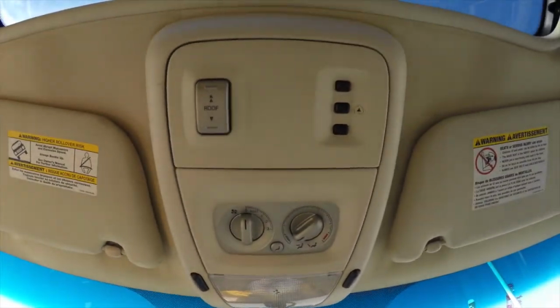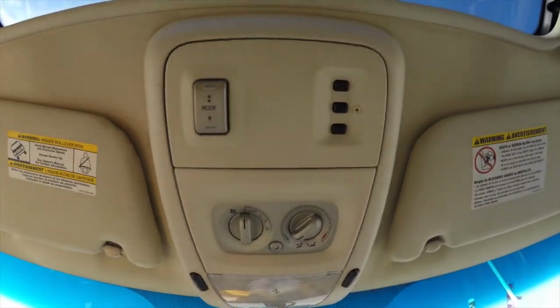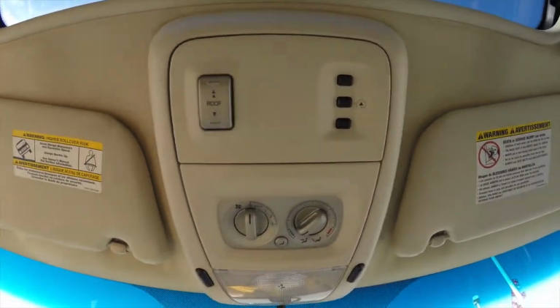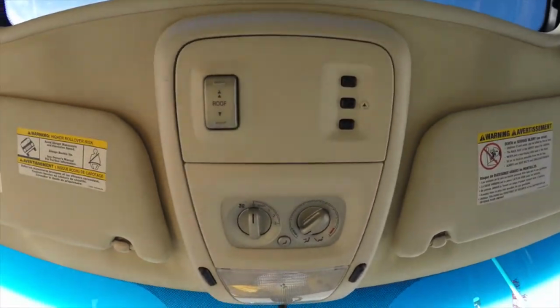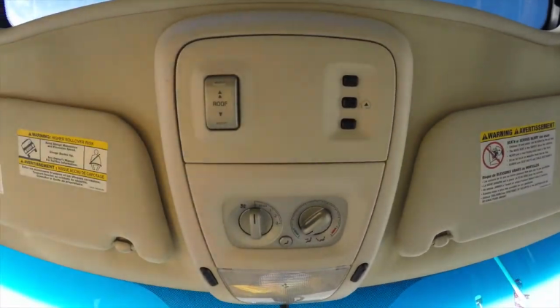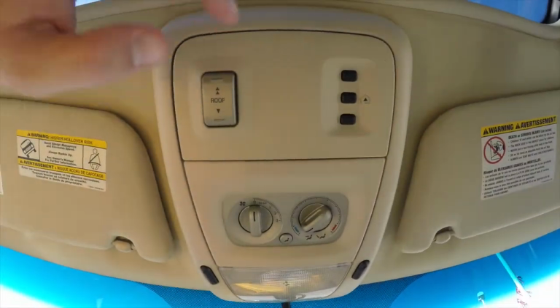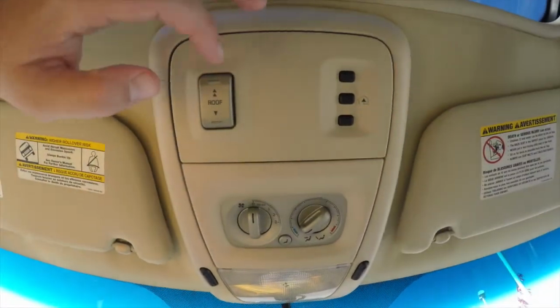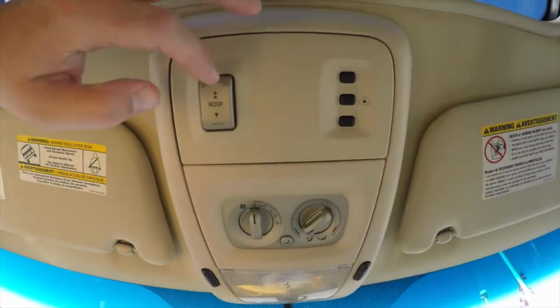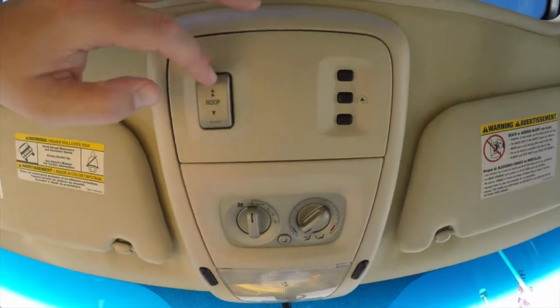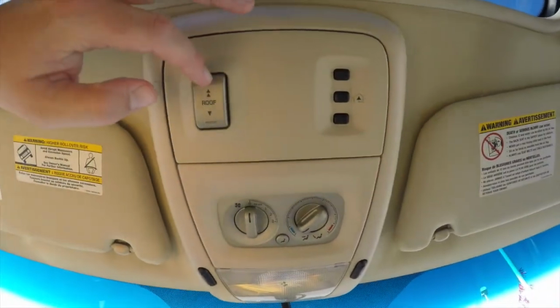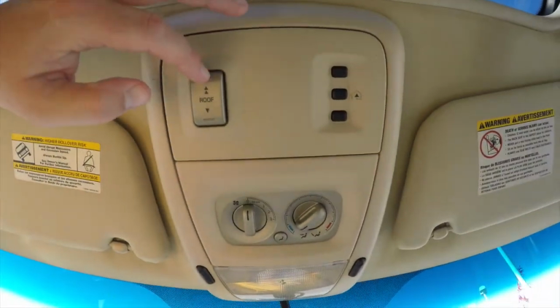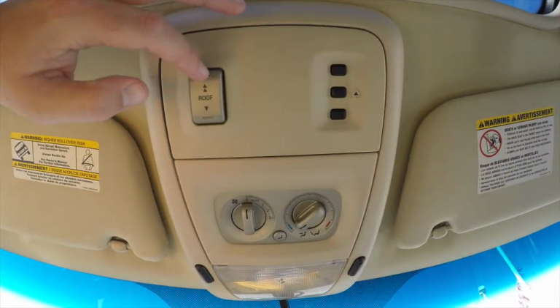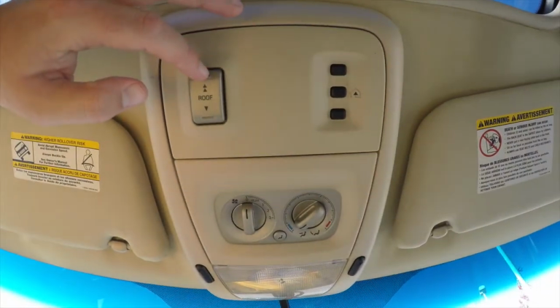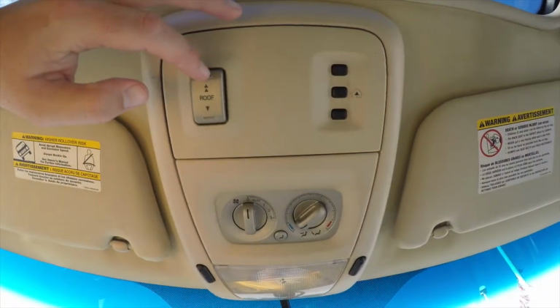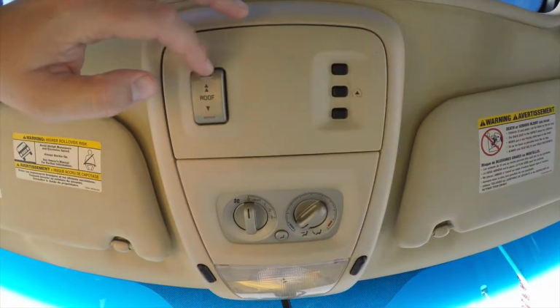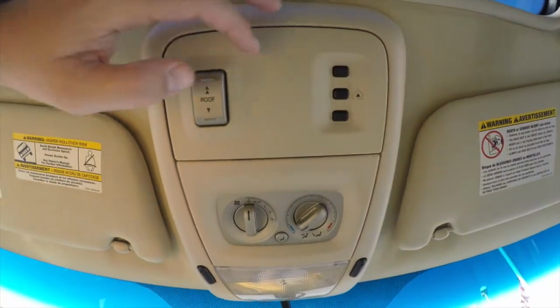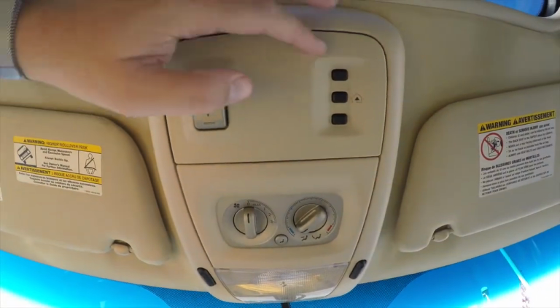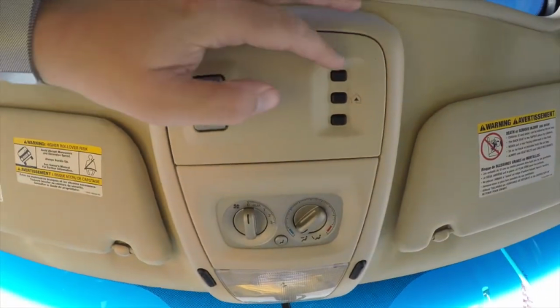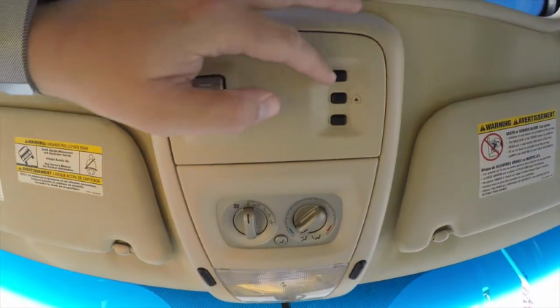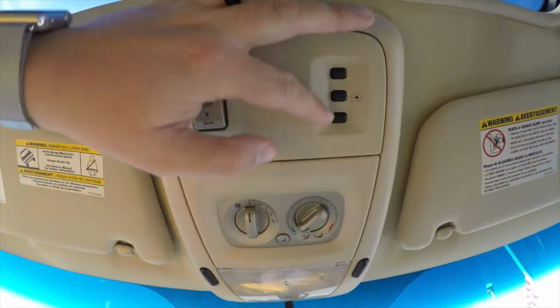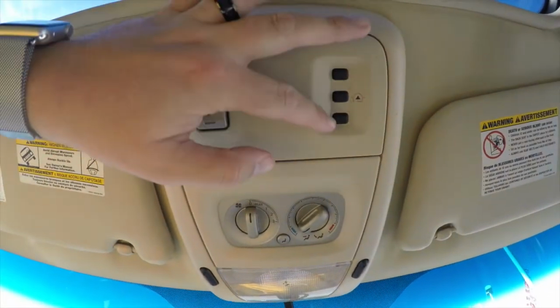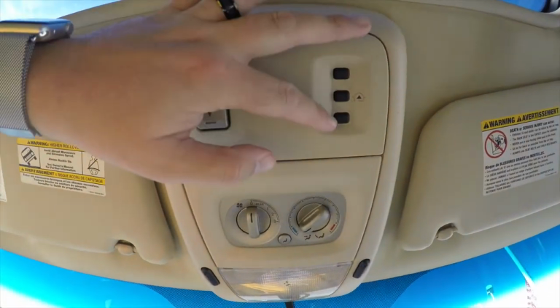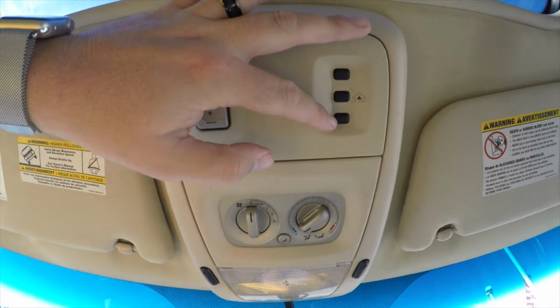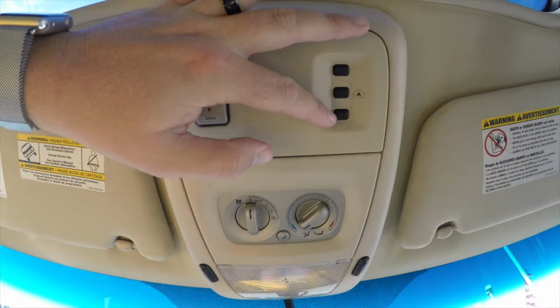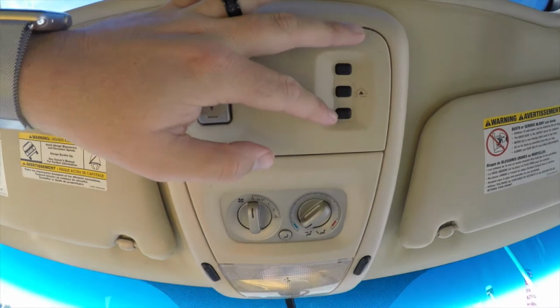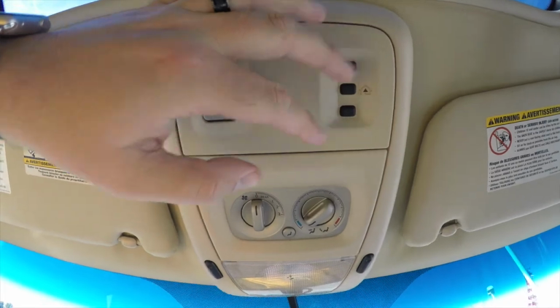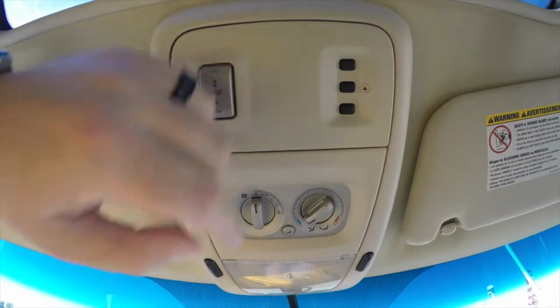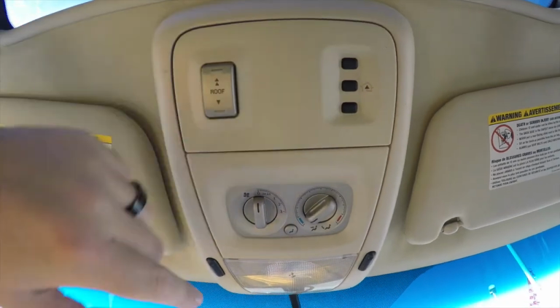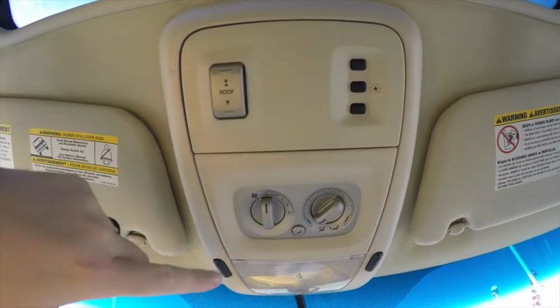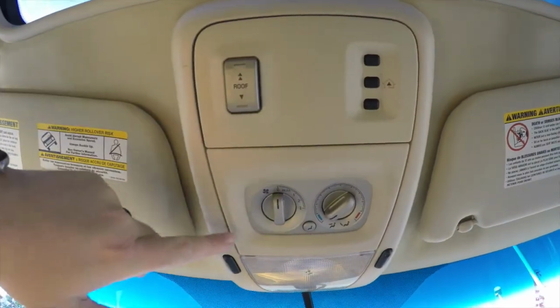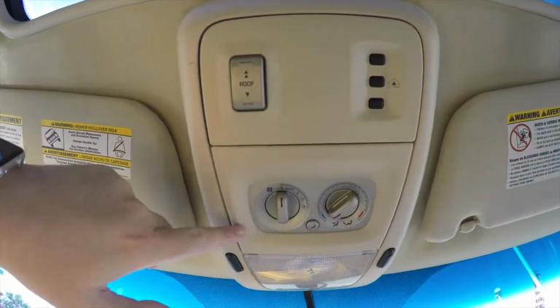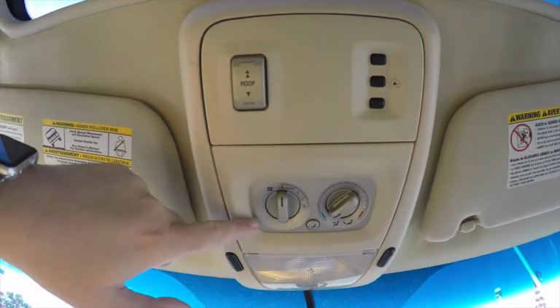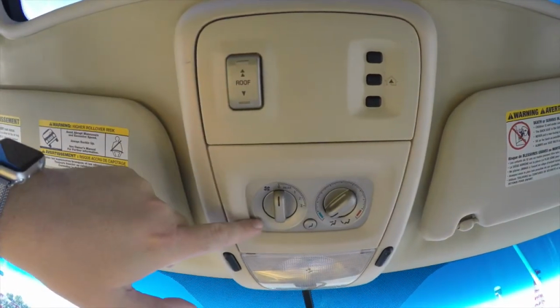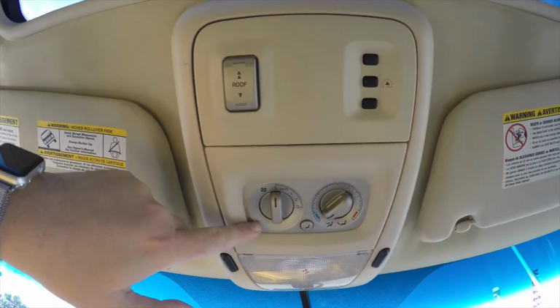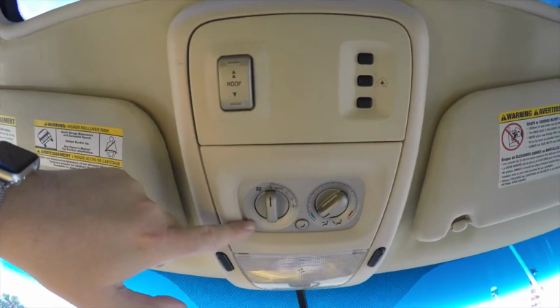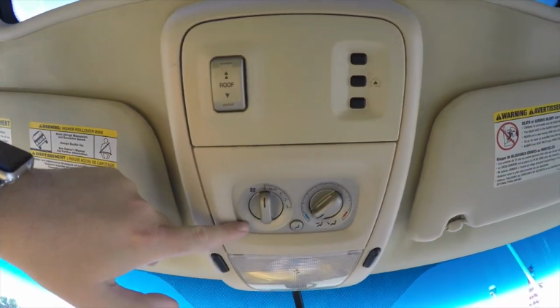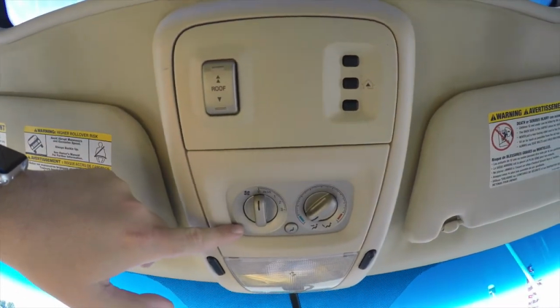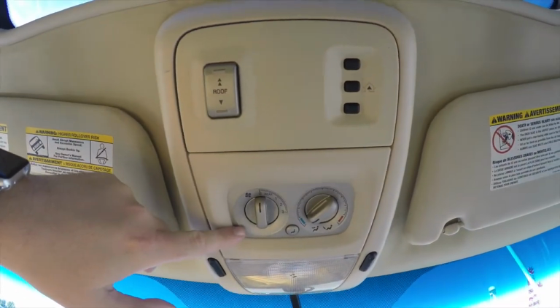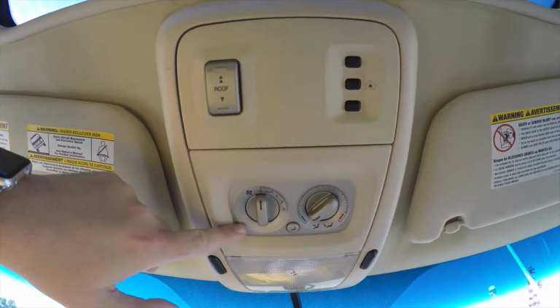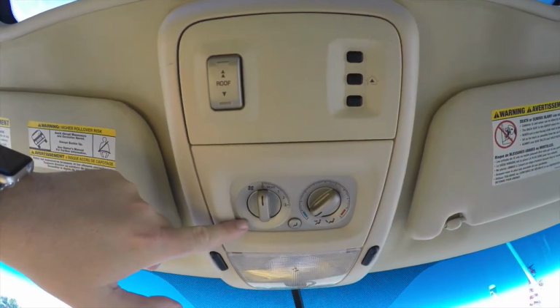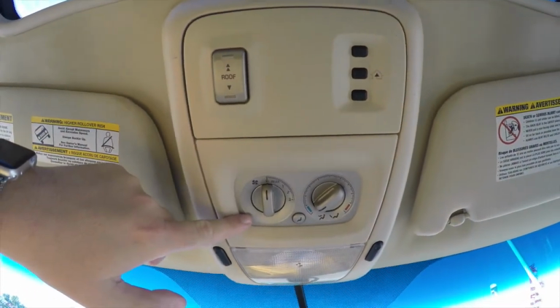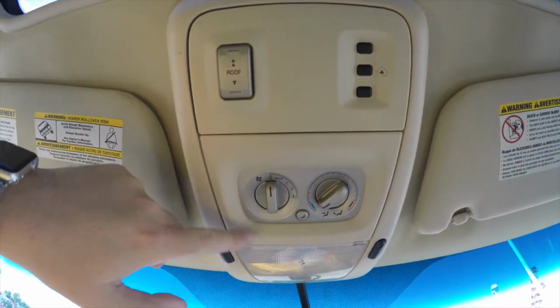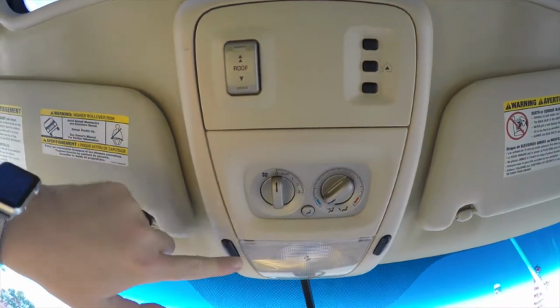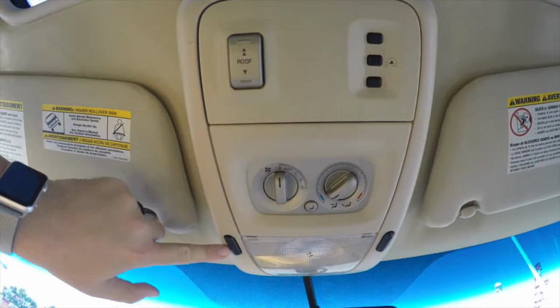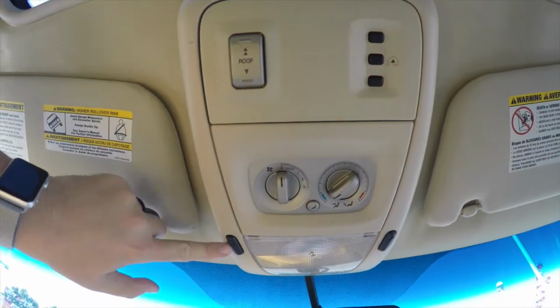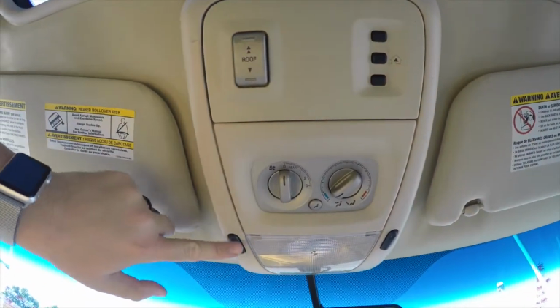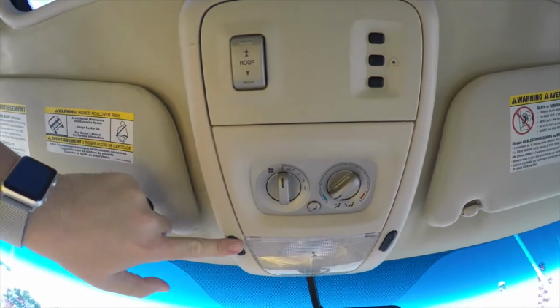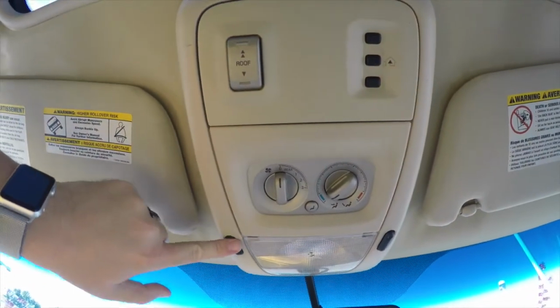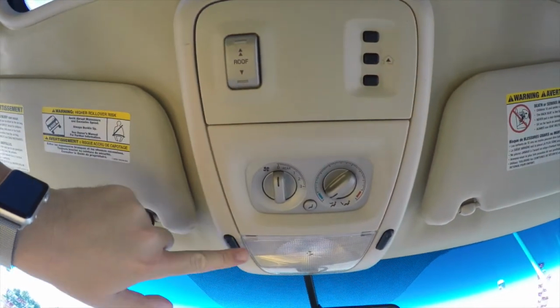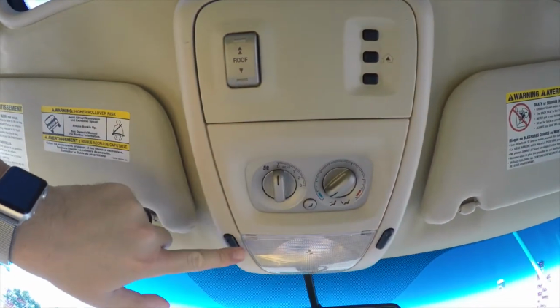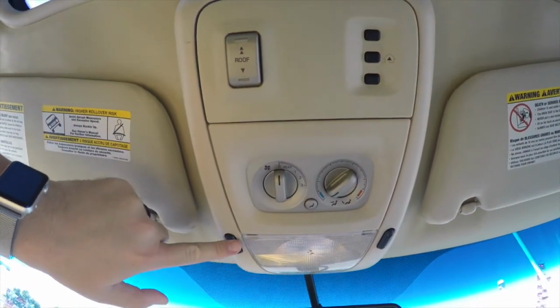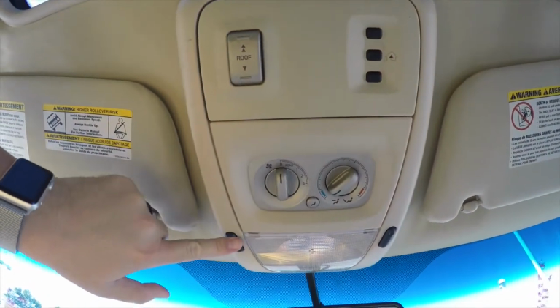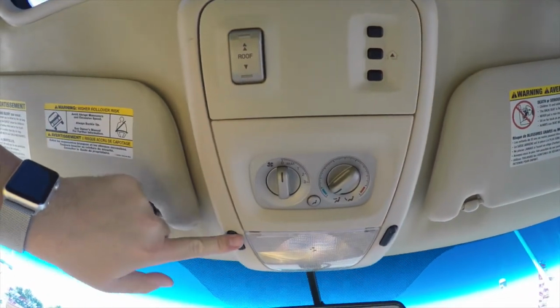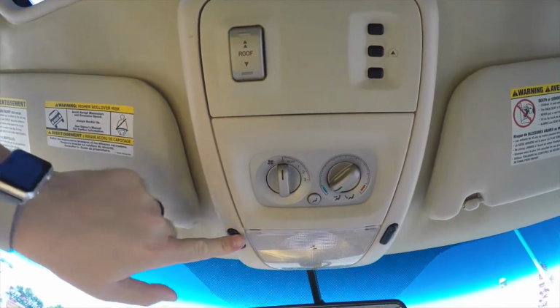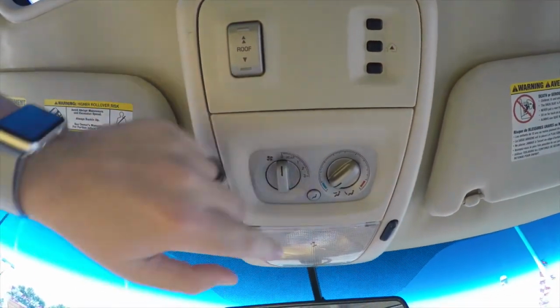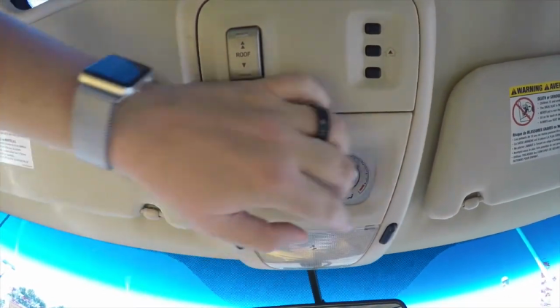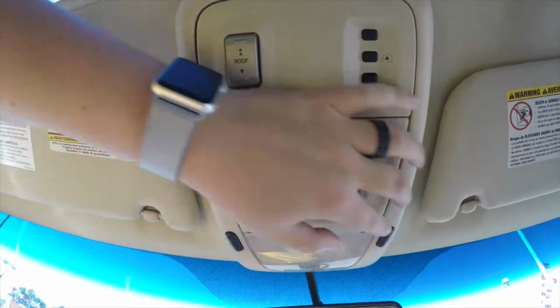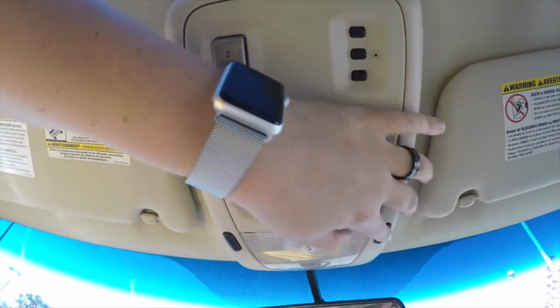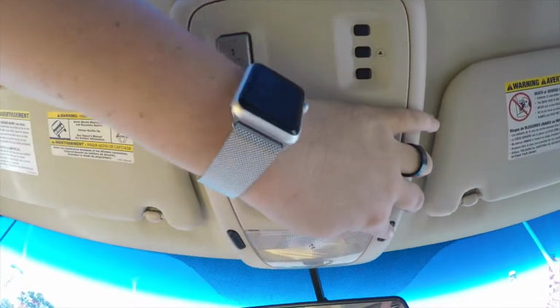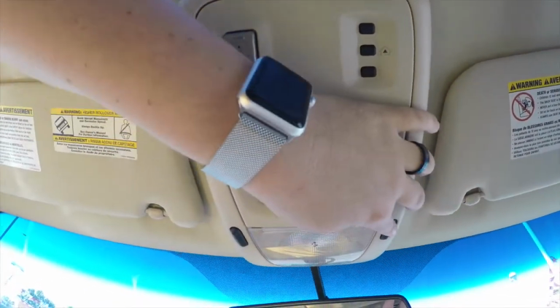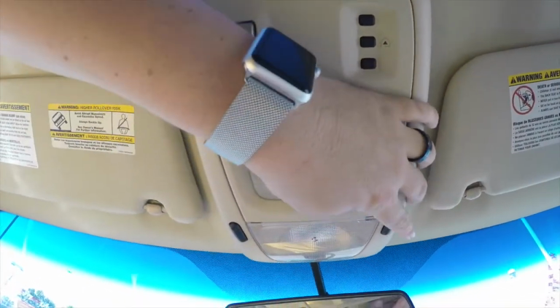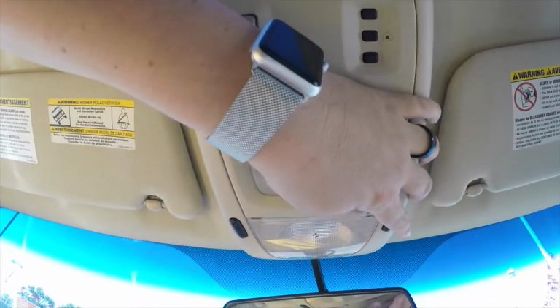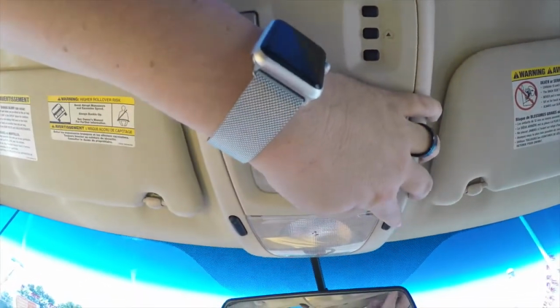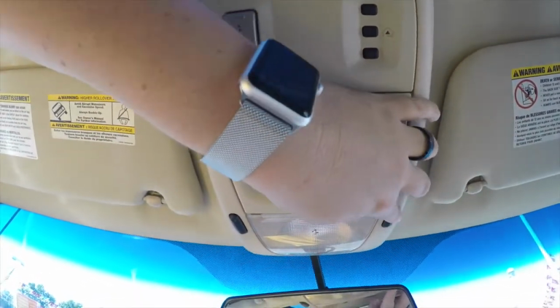Looking overhead, you have your power sunroof controls, Homelink universal garage door opener, rear climate control, and lots of overhead map lights.